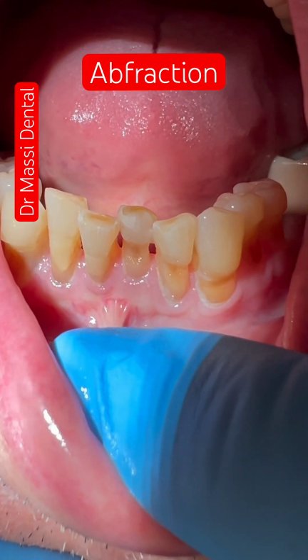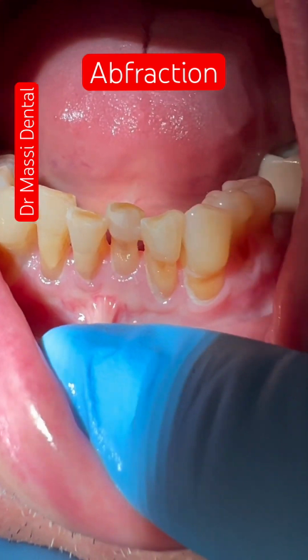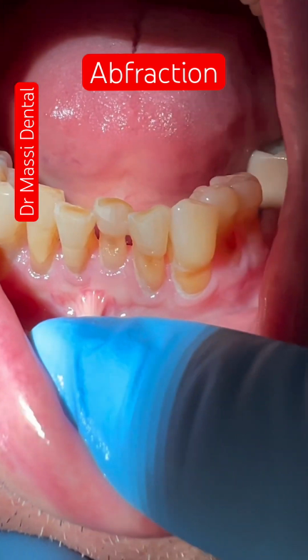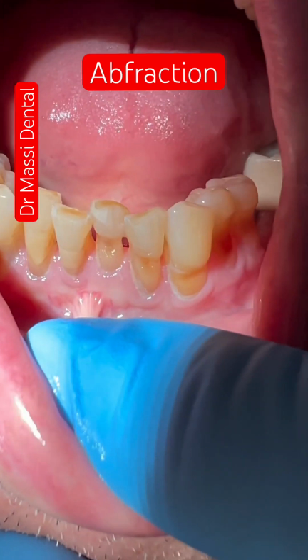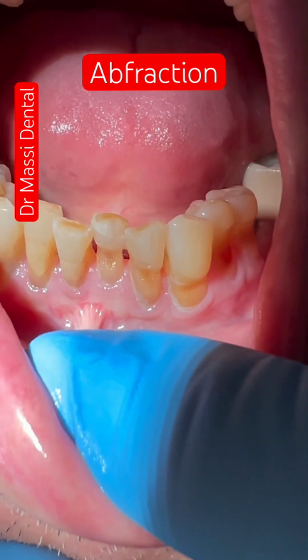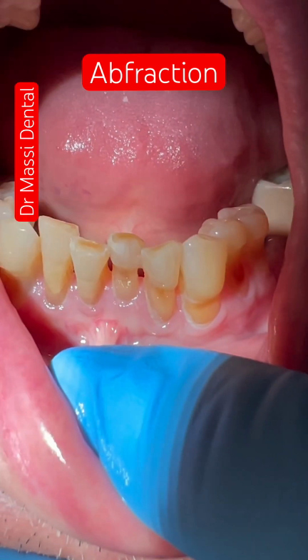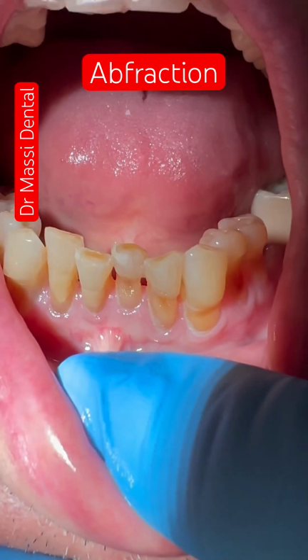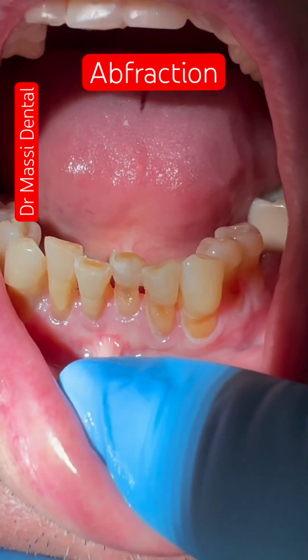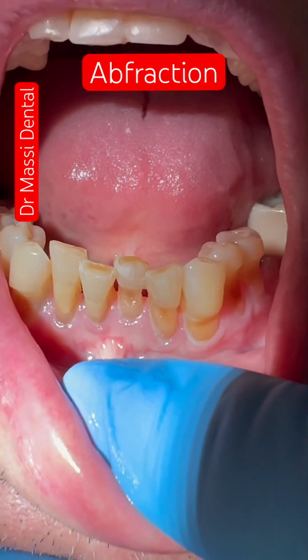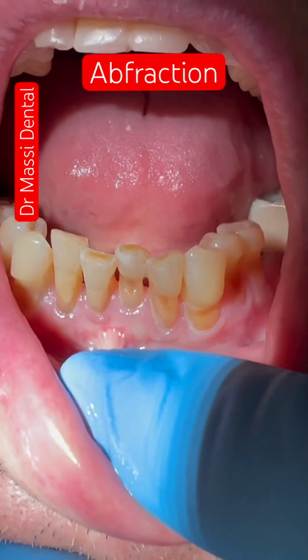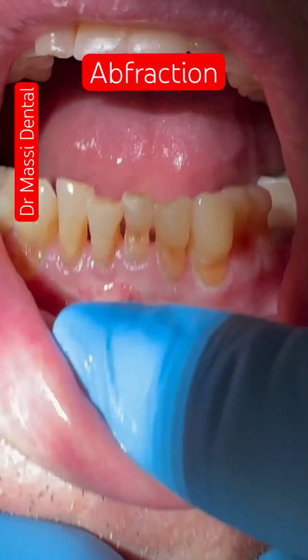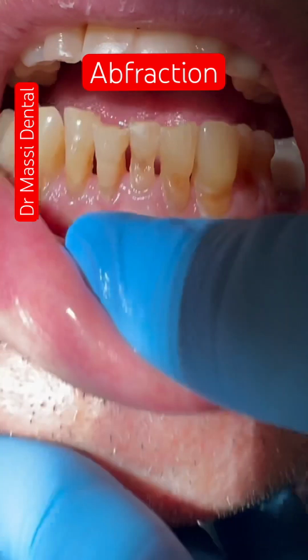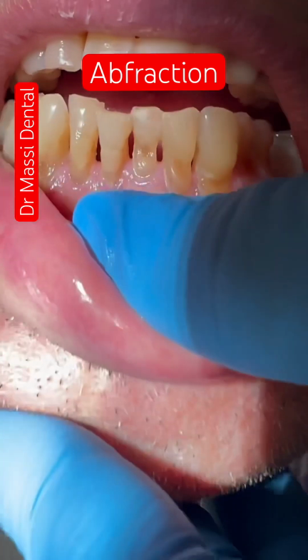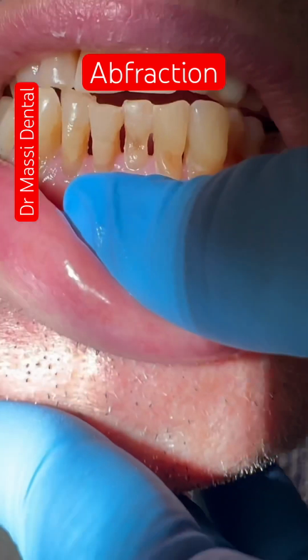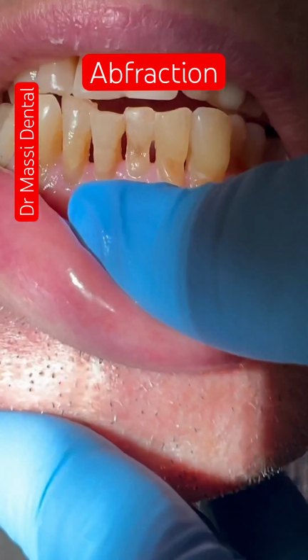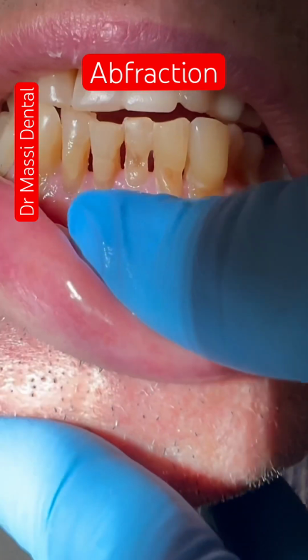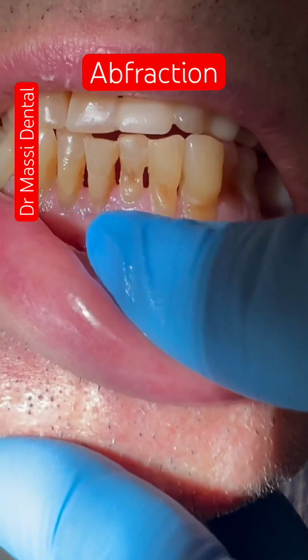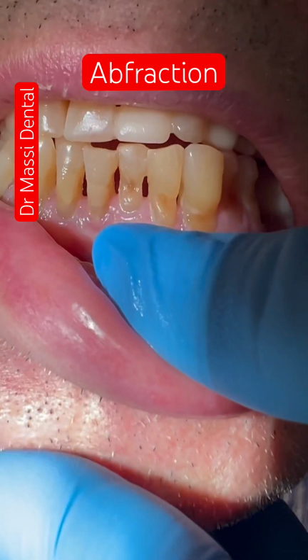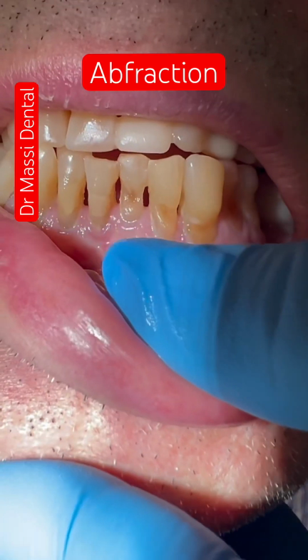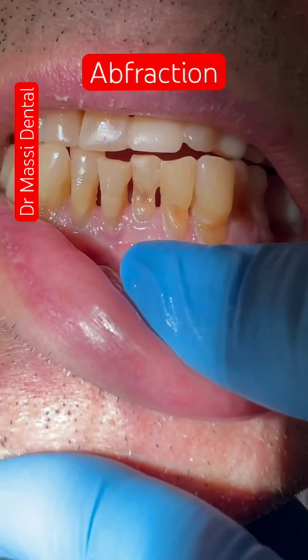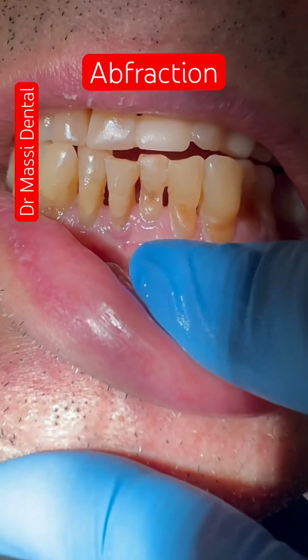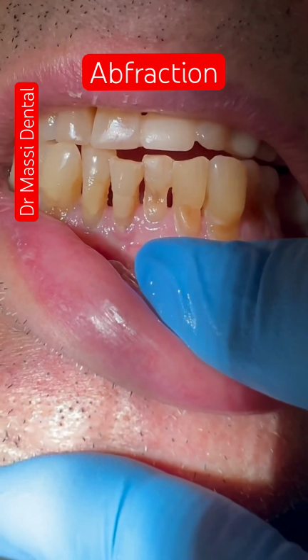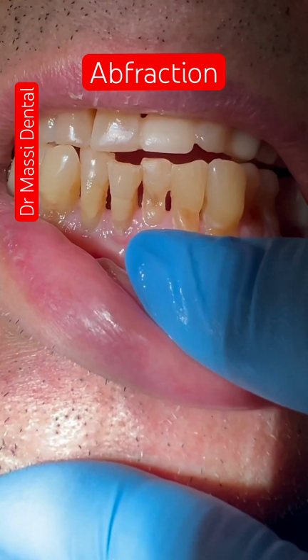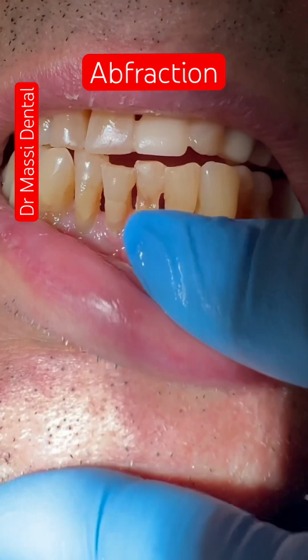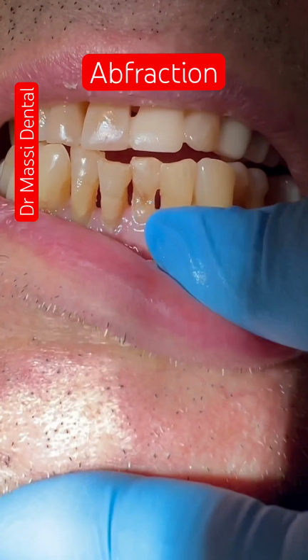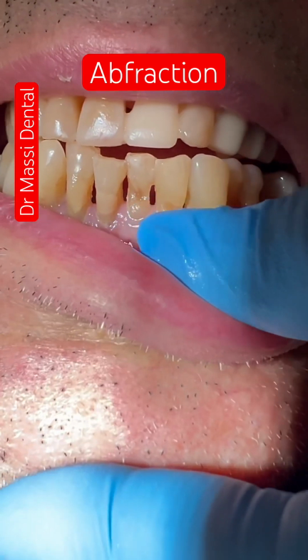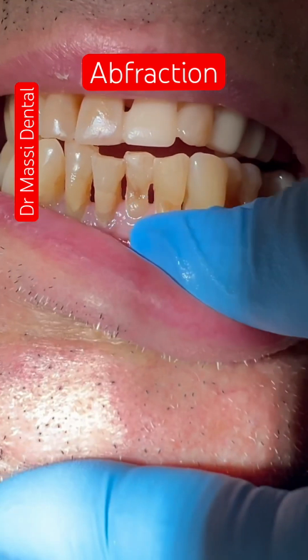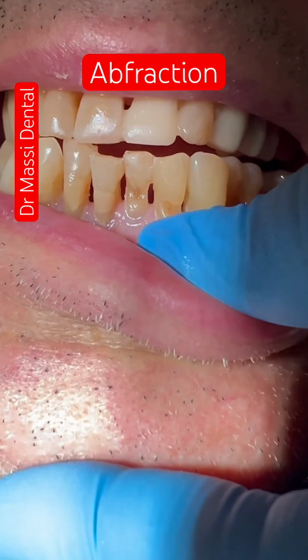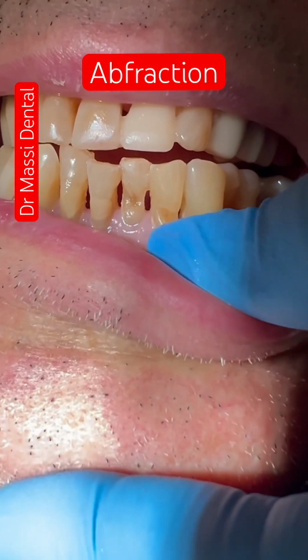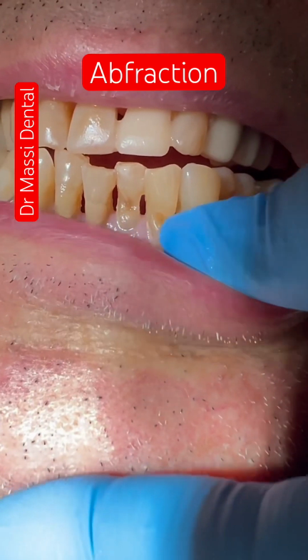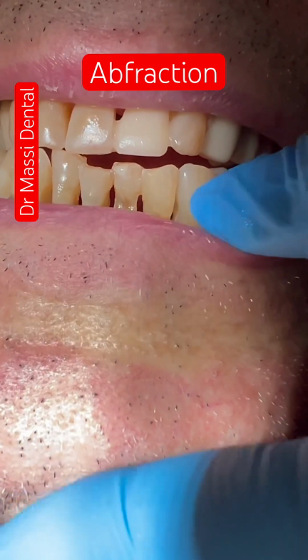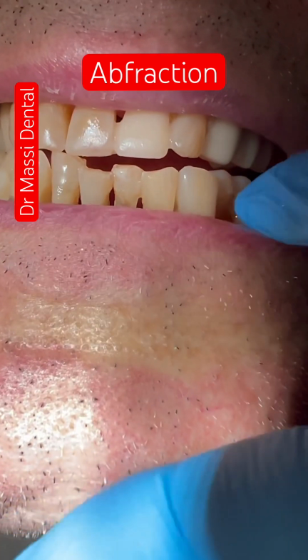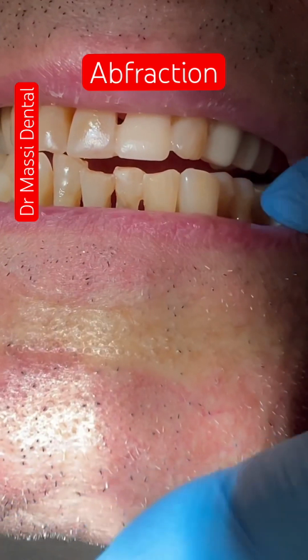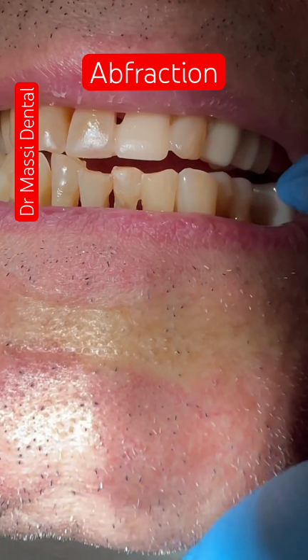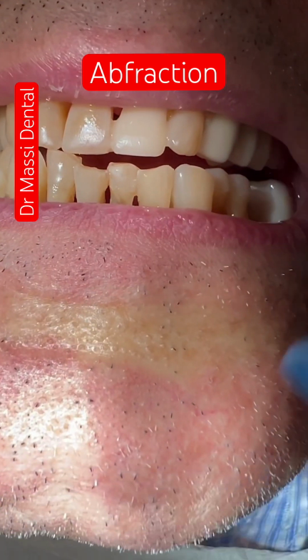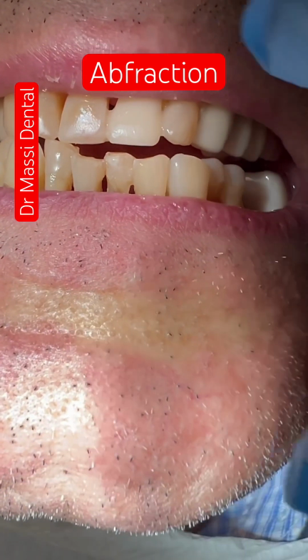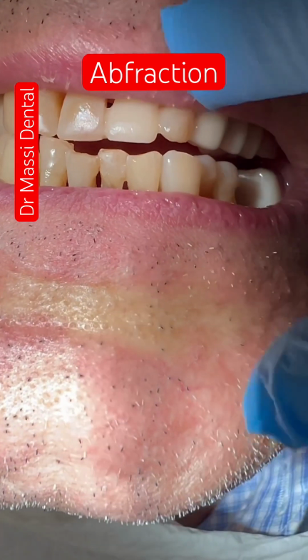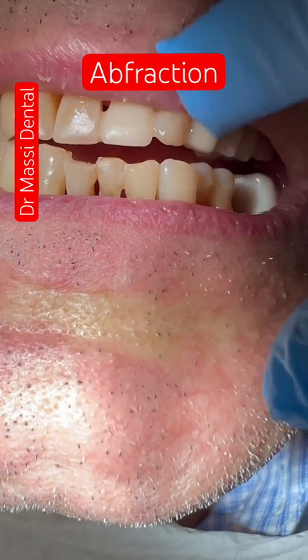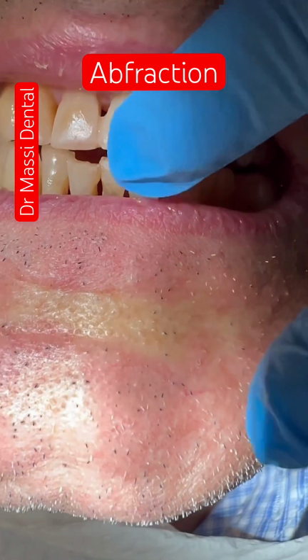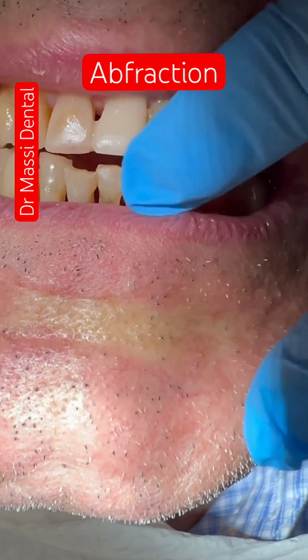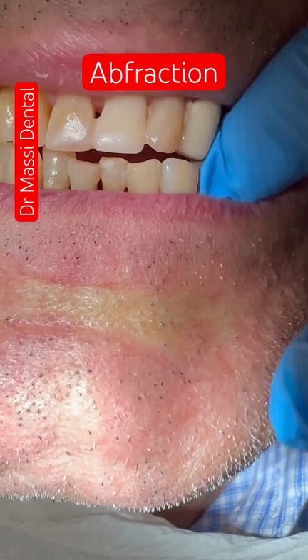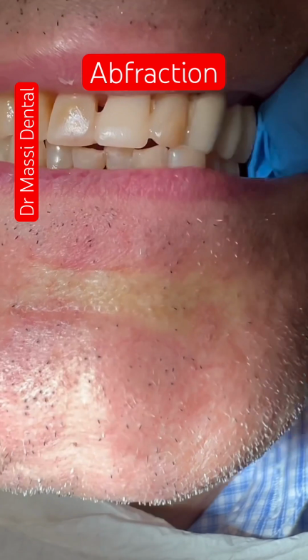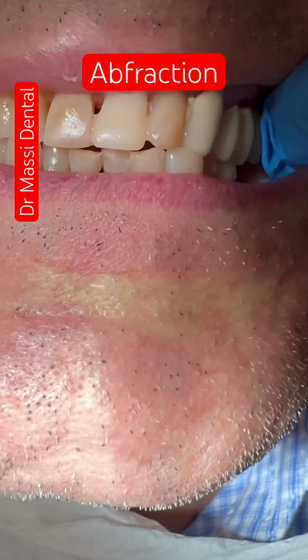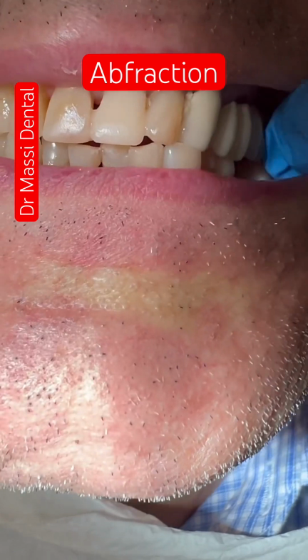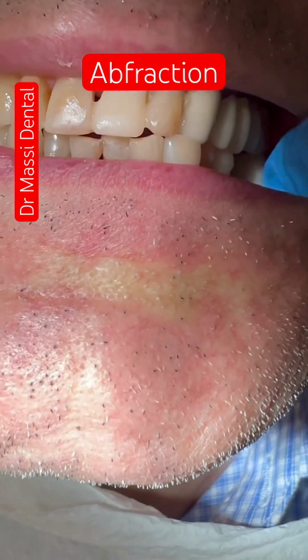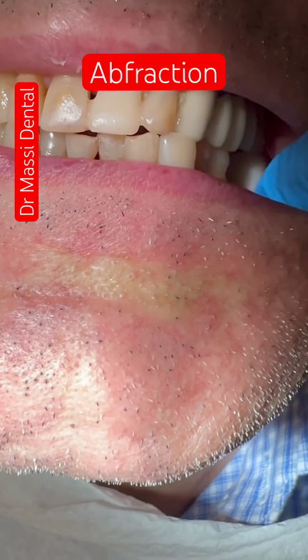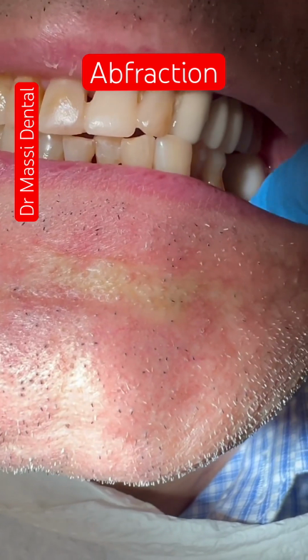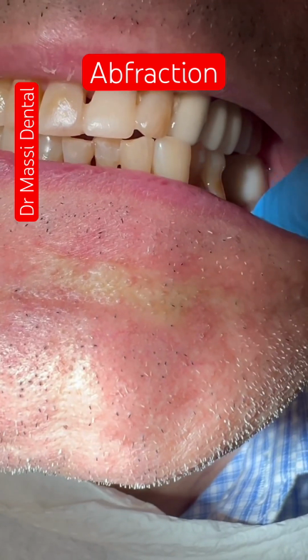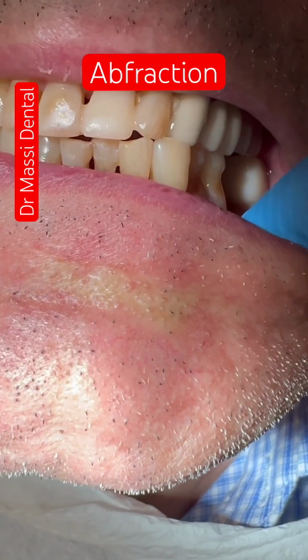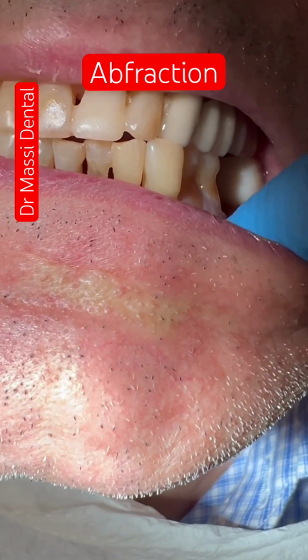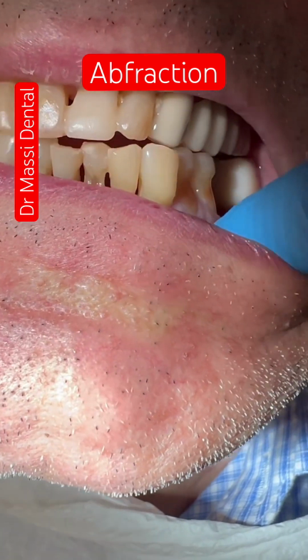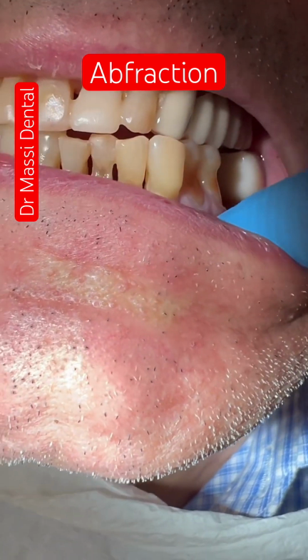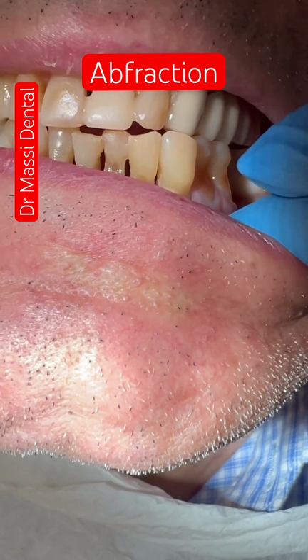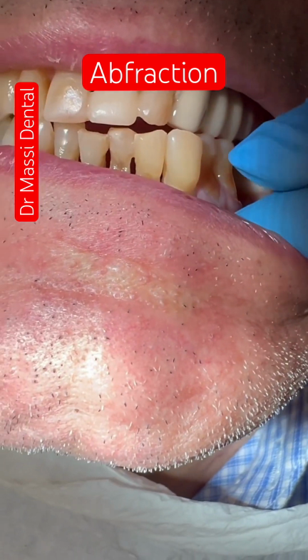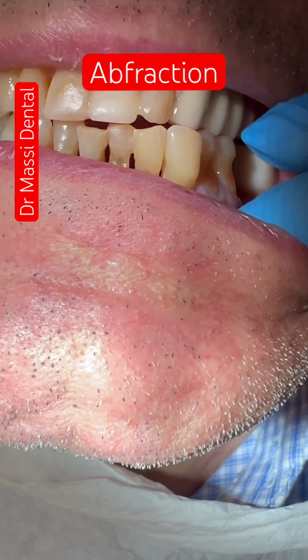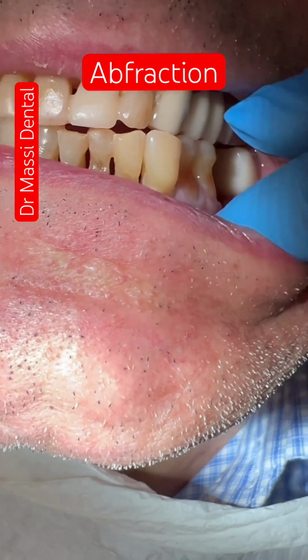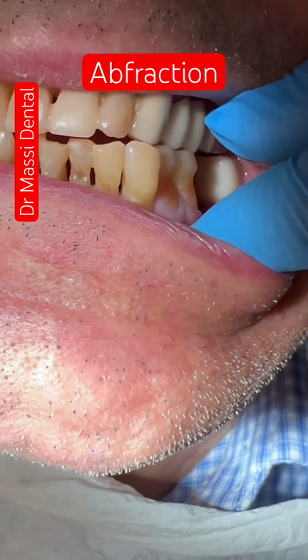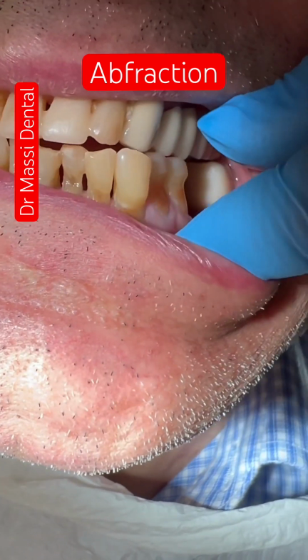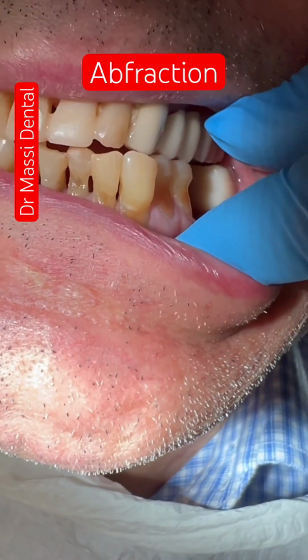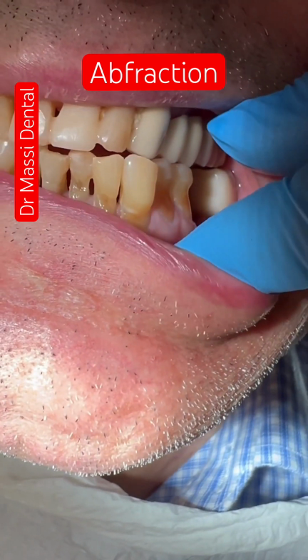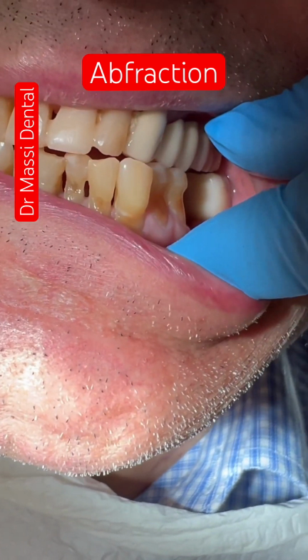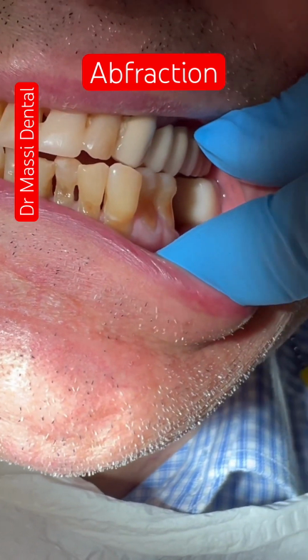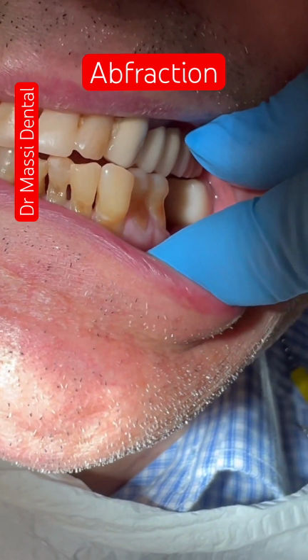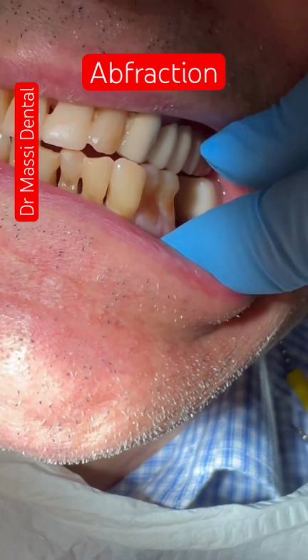Pull the teeth, please. Pull the back teeth. I'm showing you the teeth.